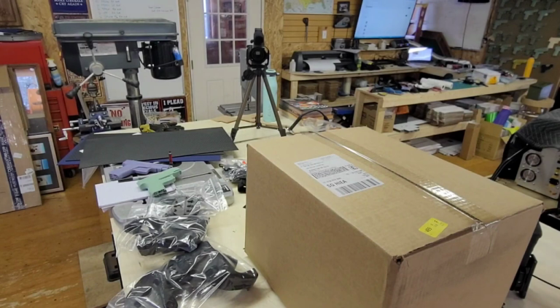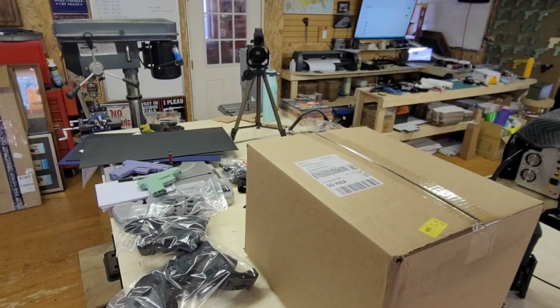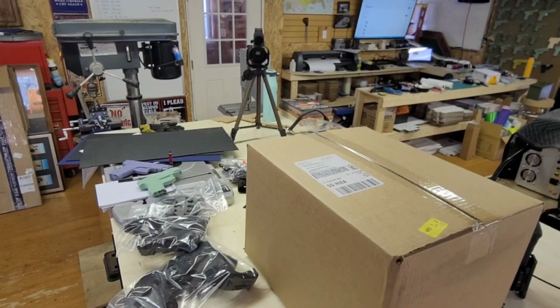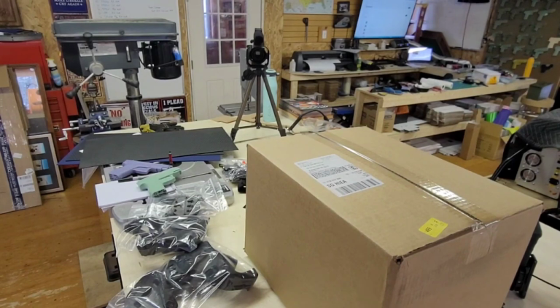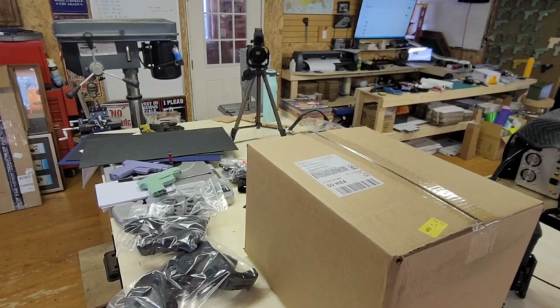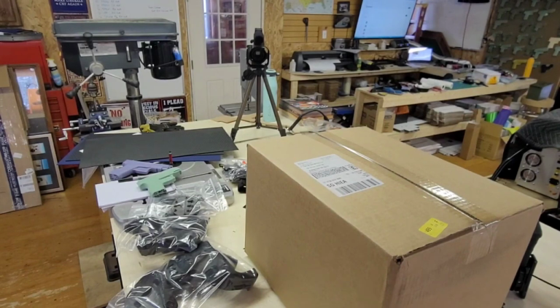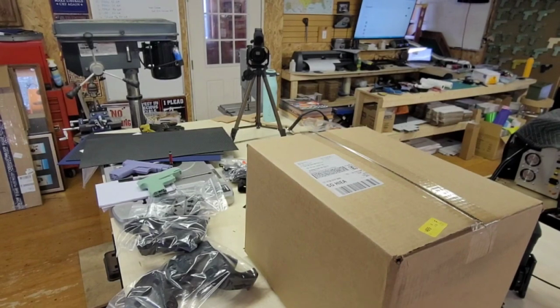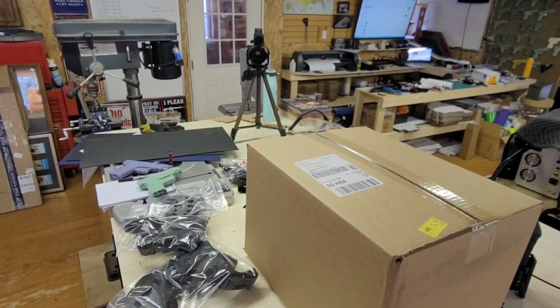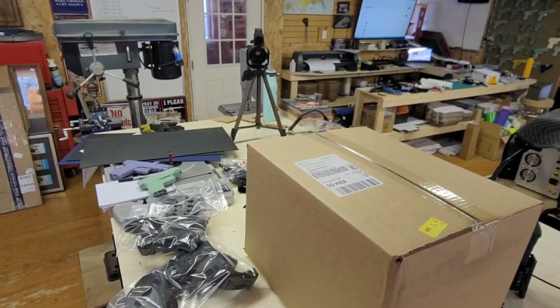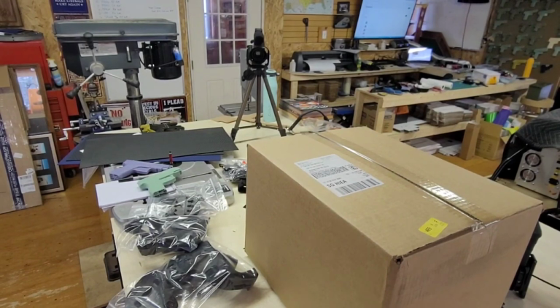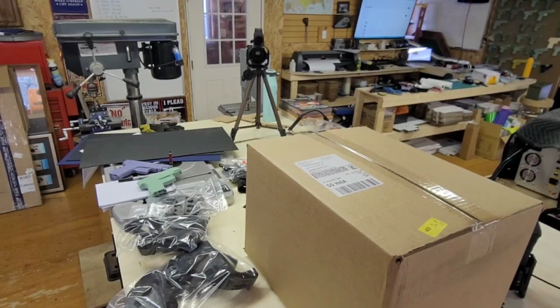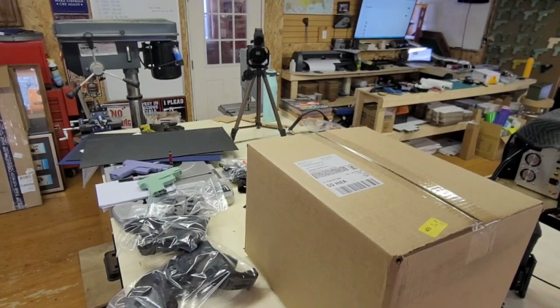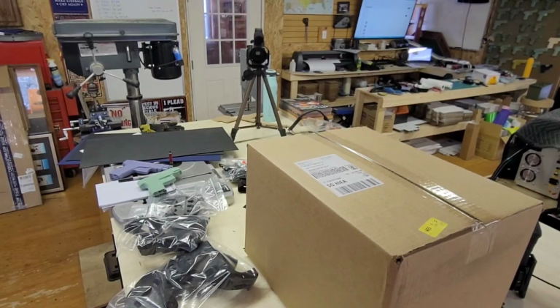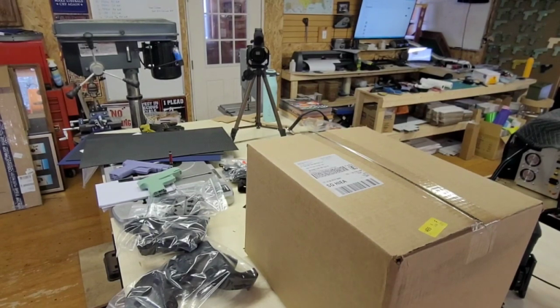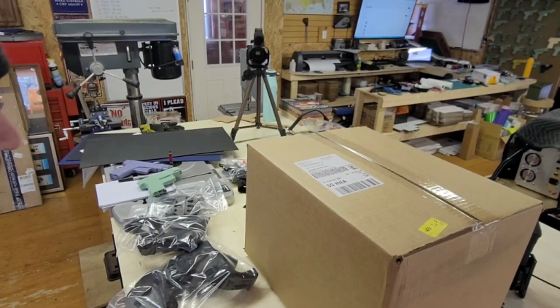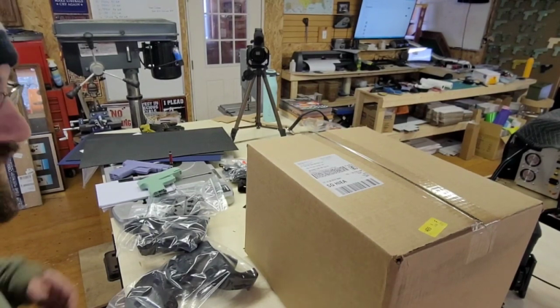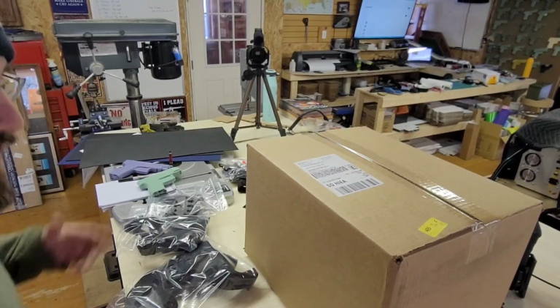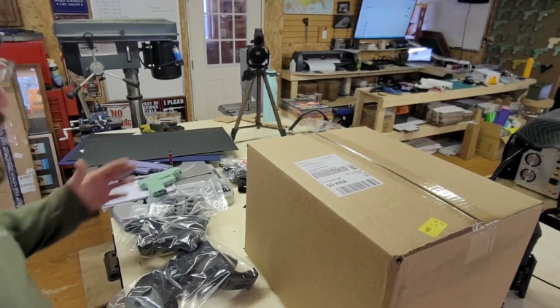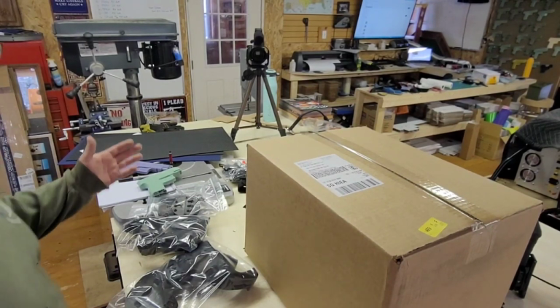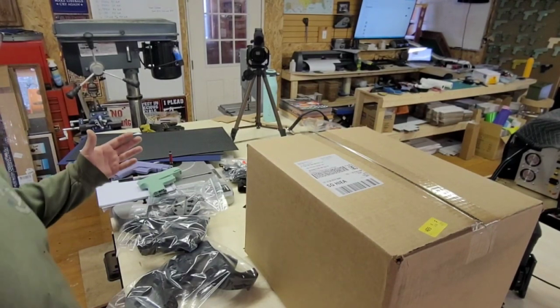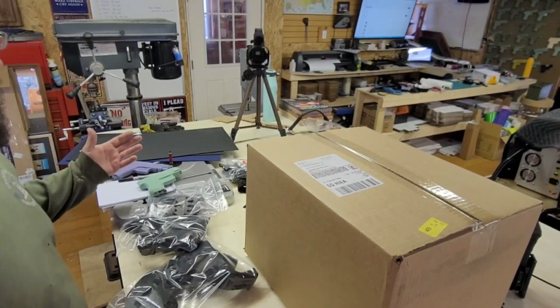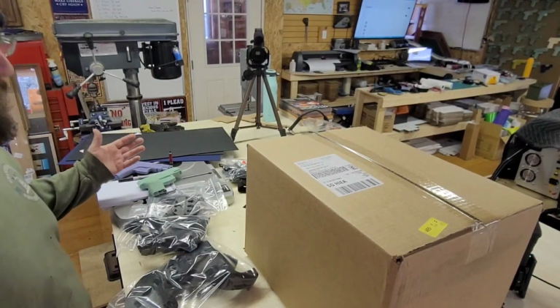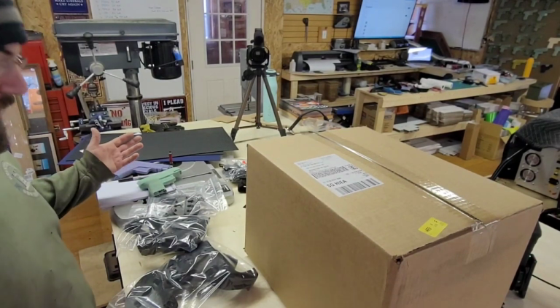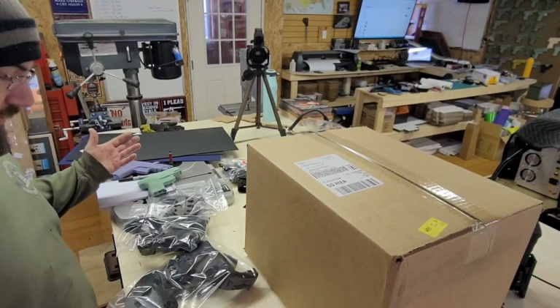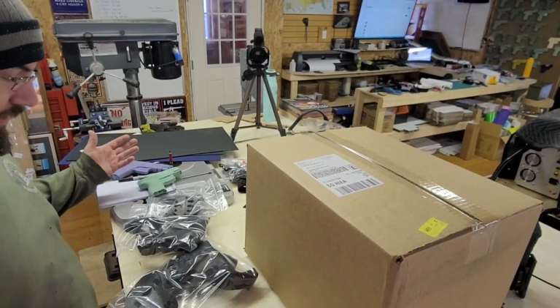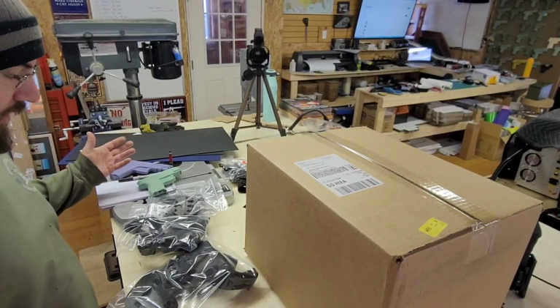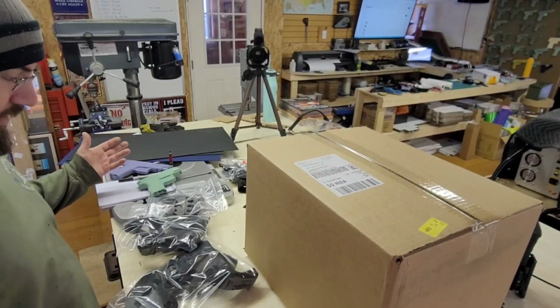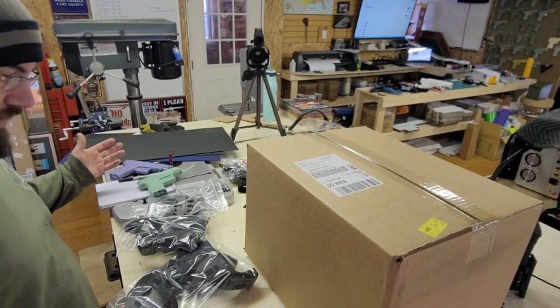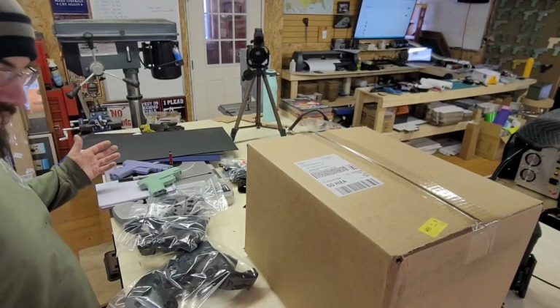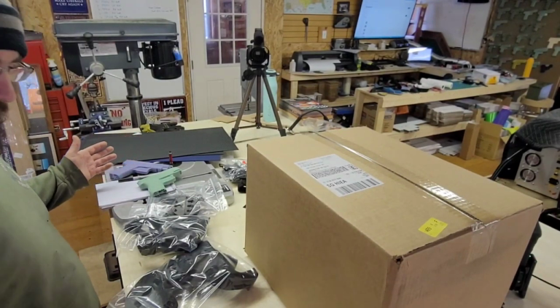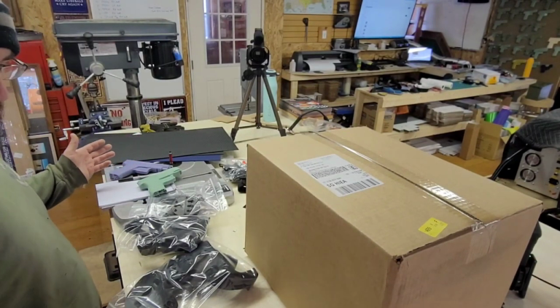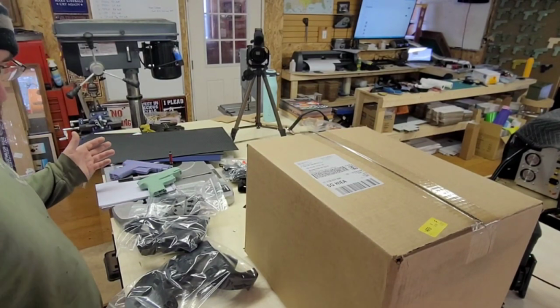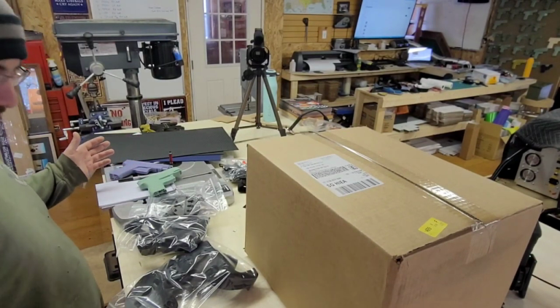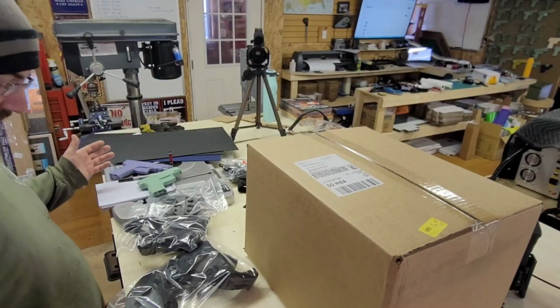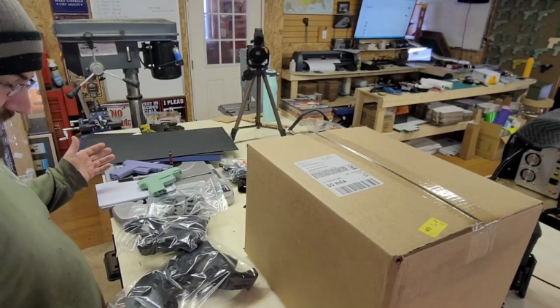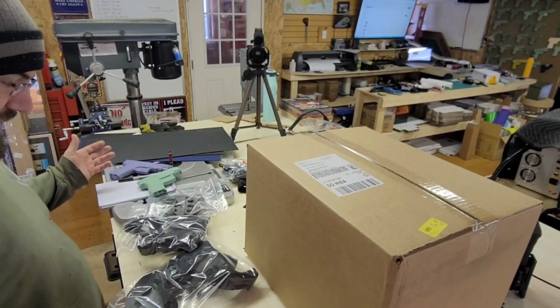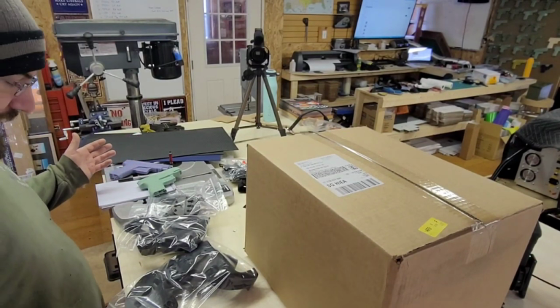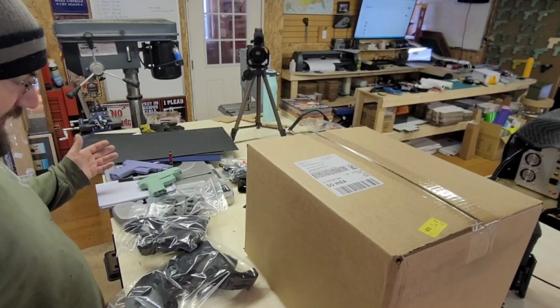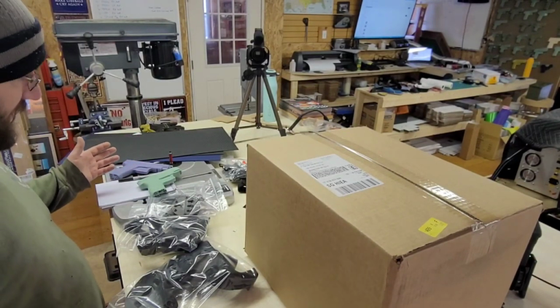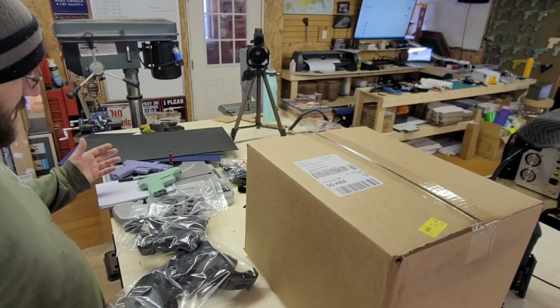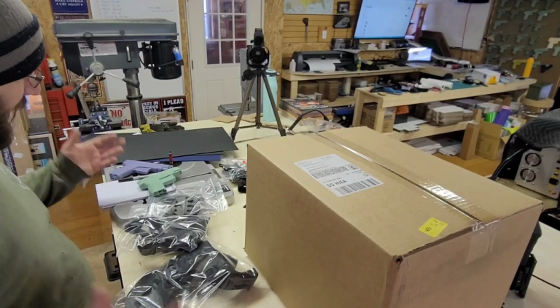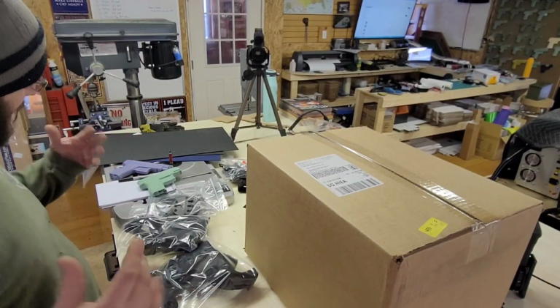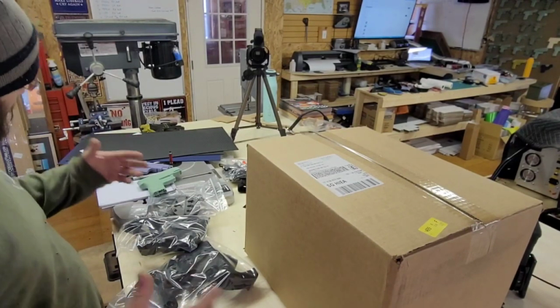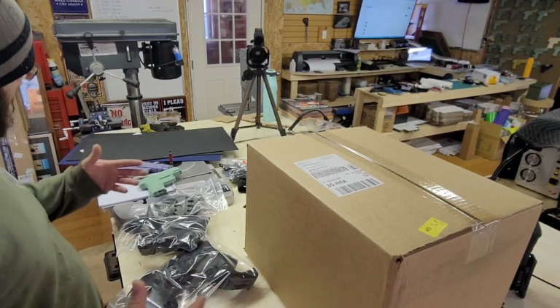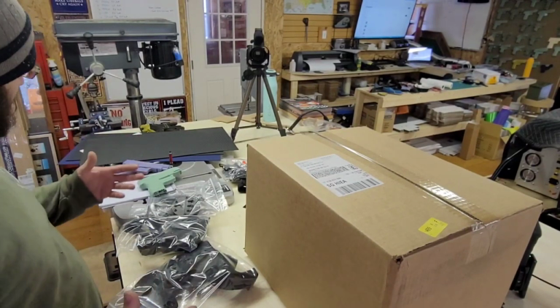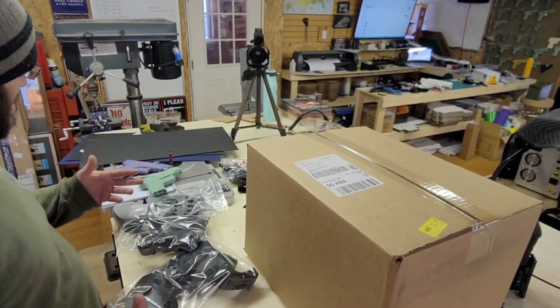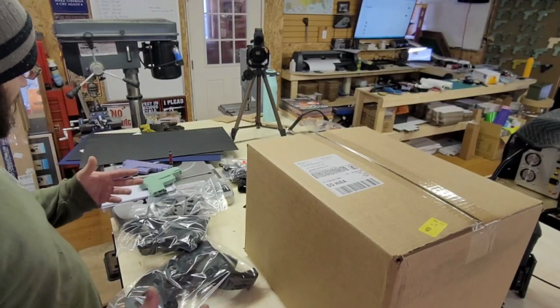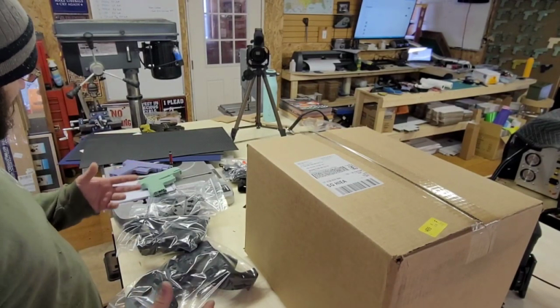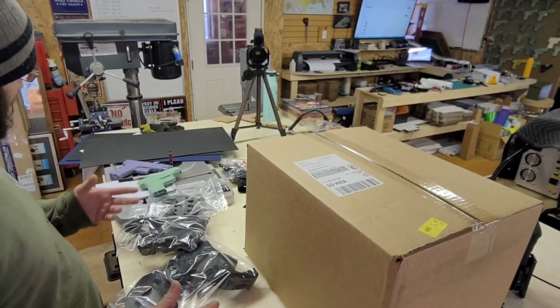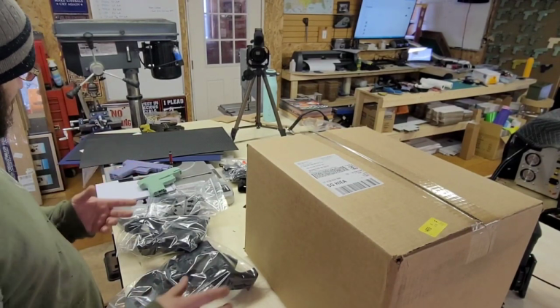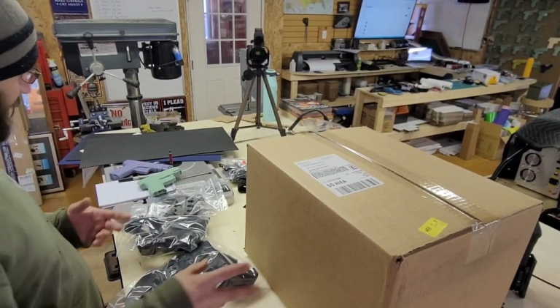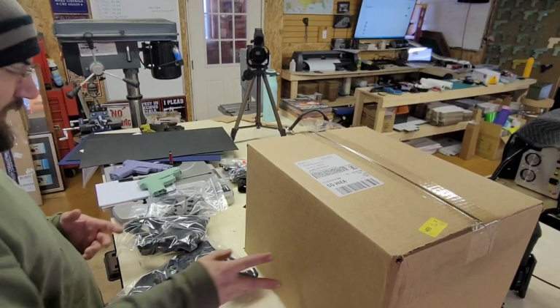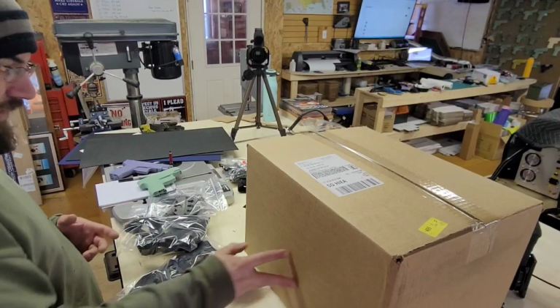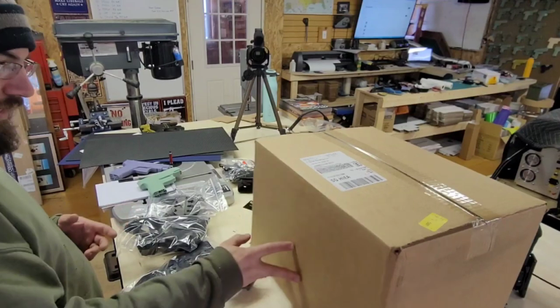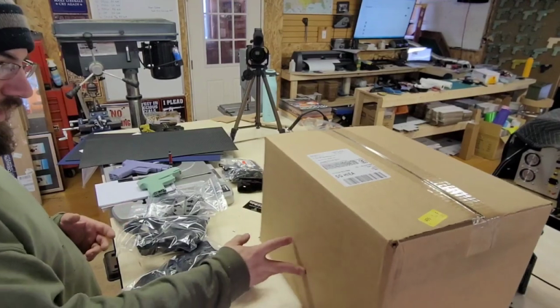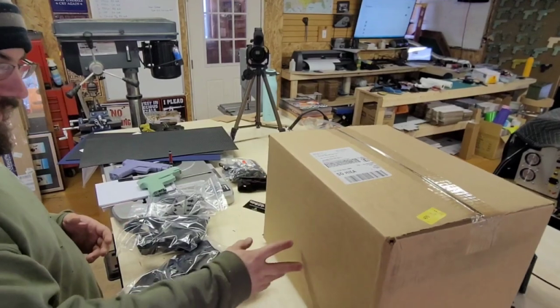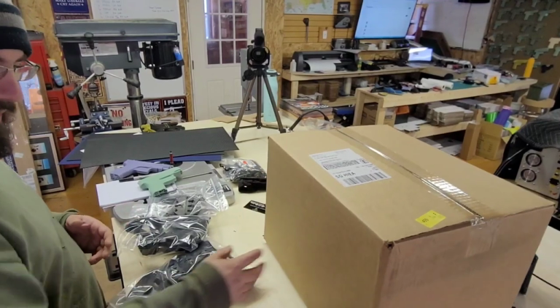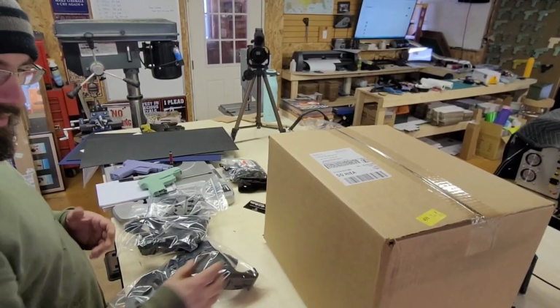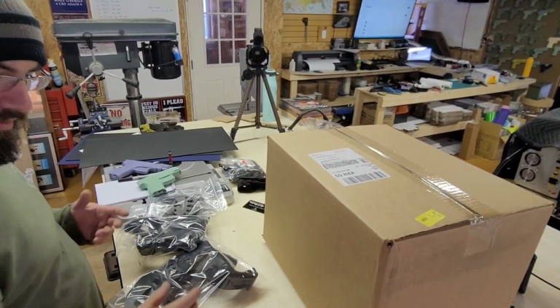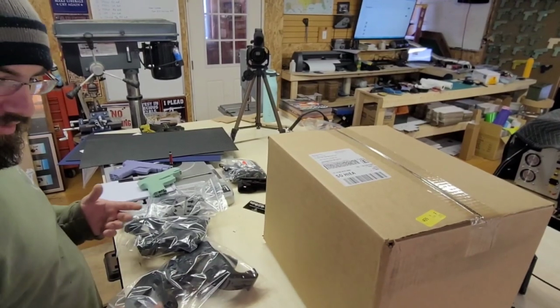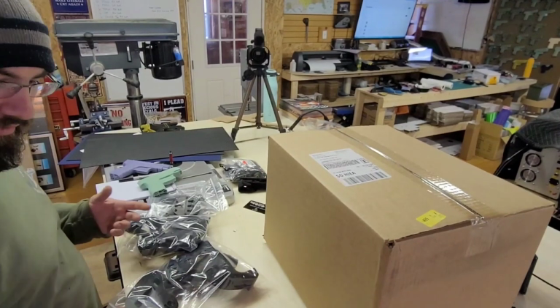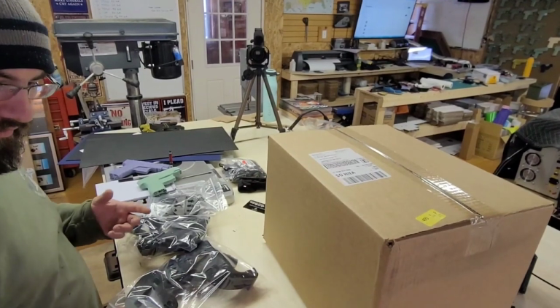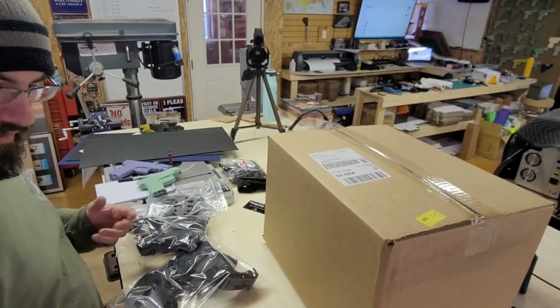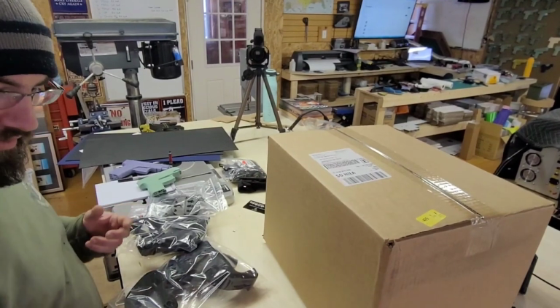Hey, what's up people! It's Friday, it's mail call and I got some good stuff in. I got my order from...